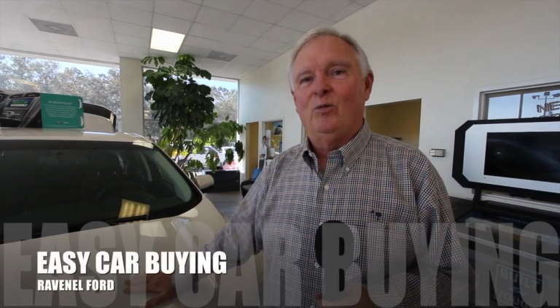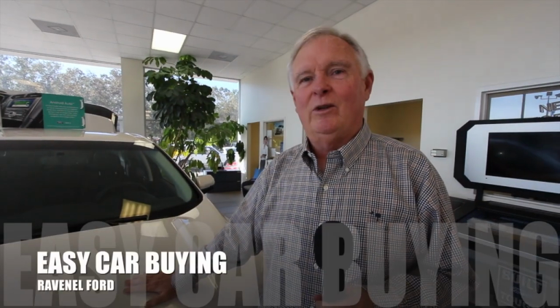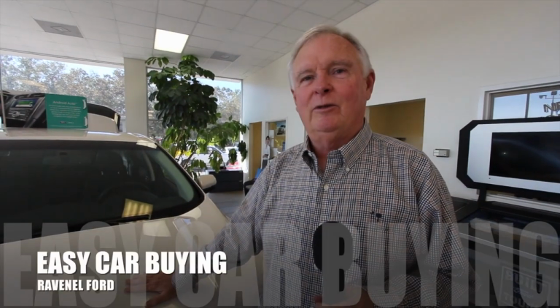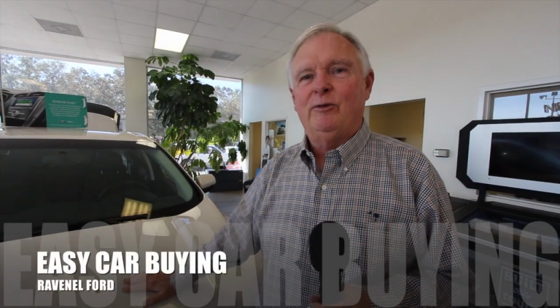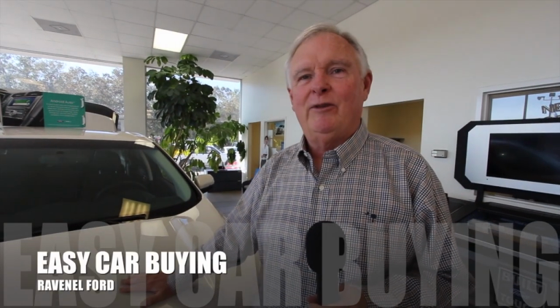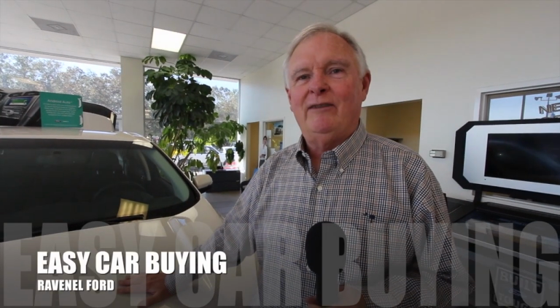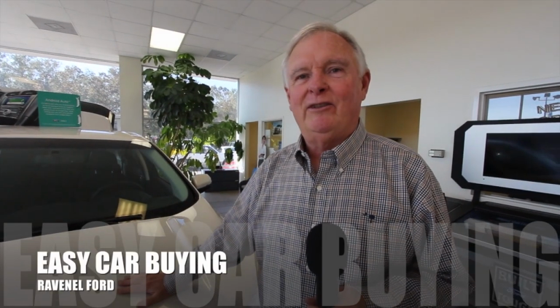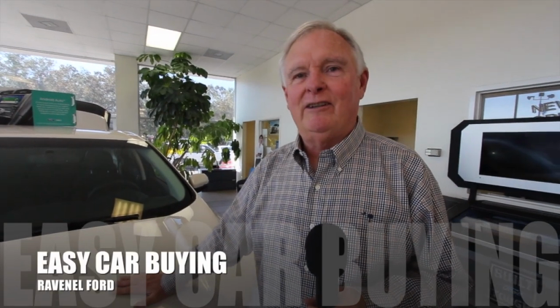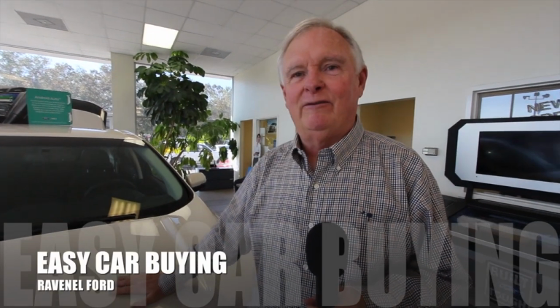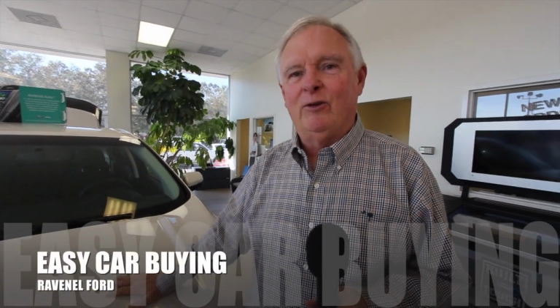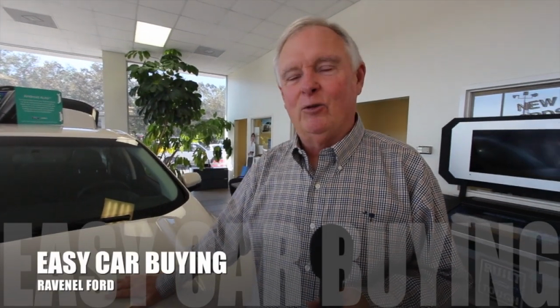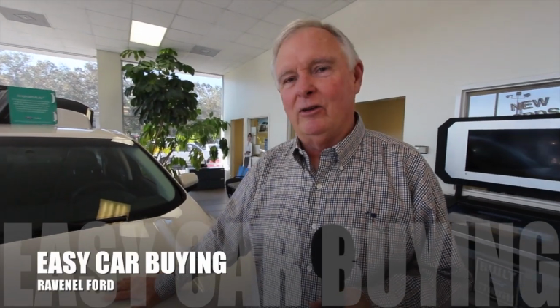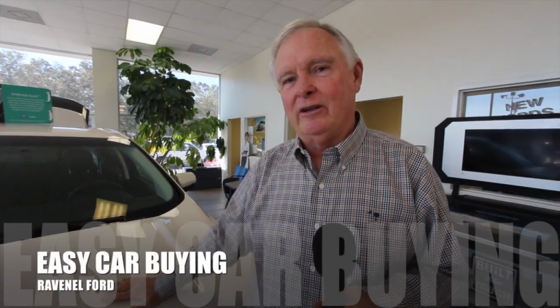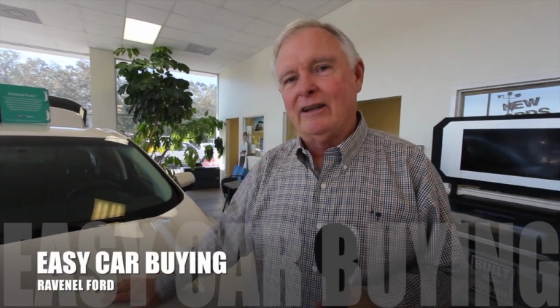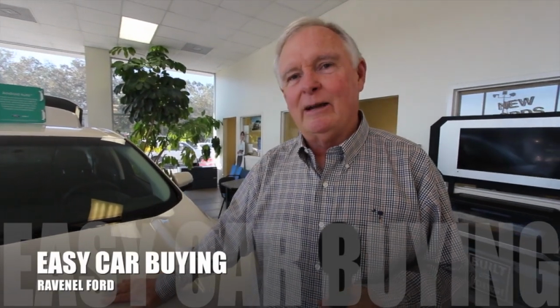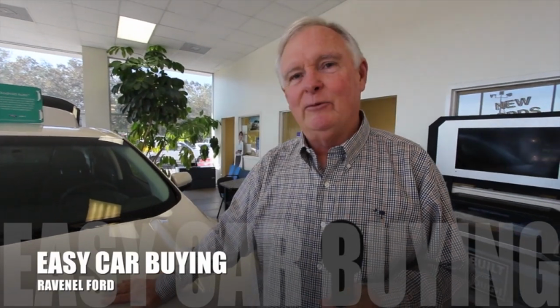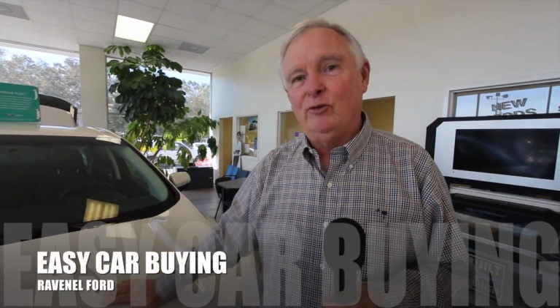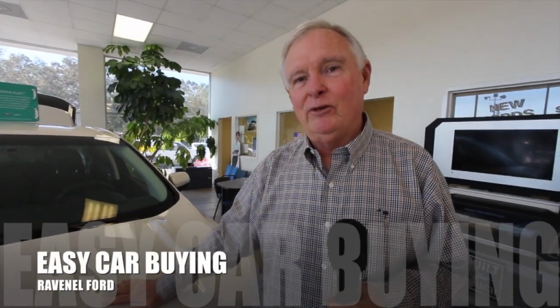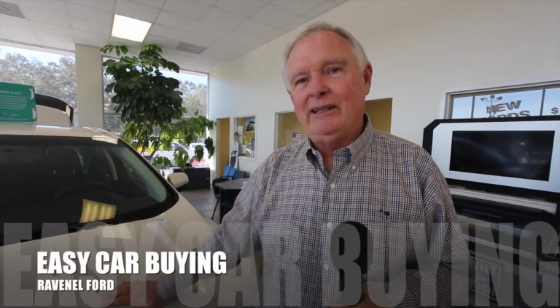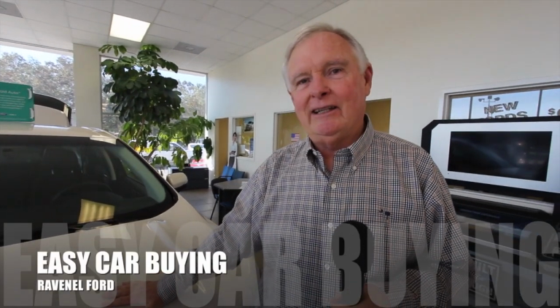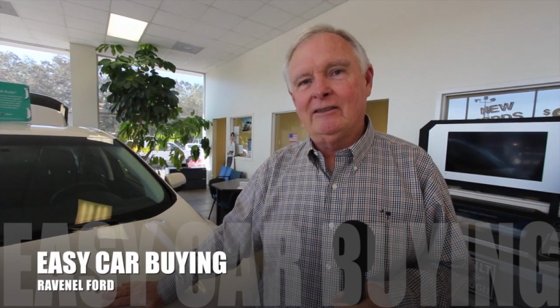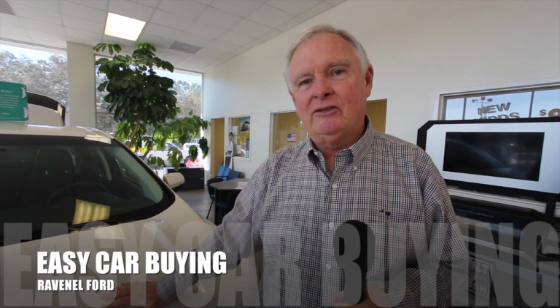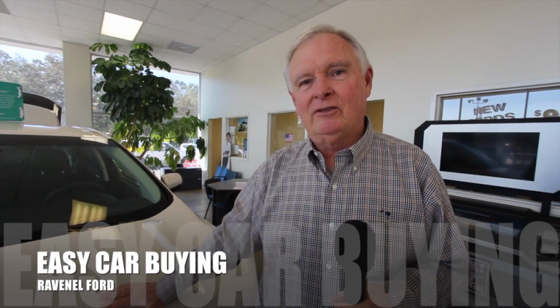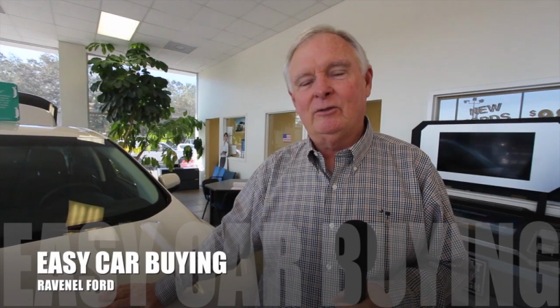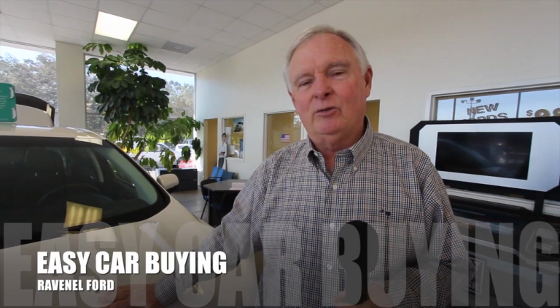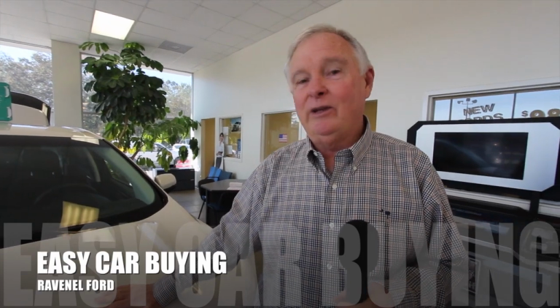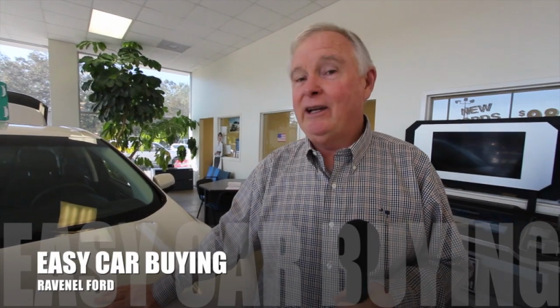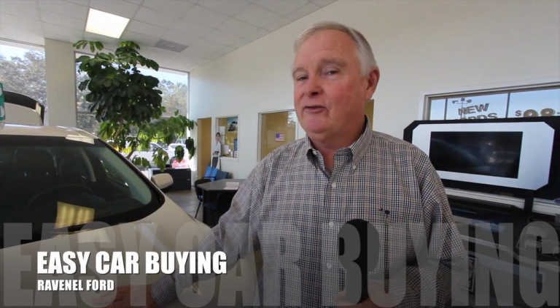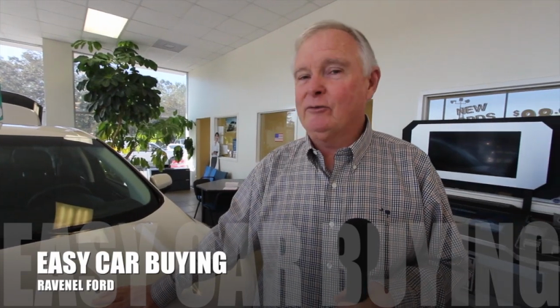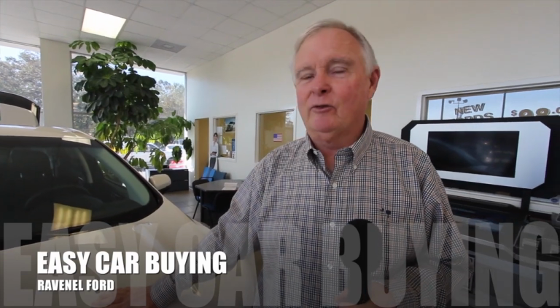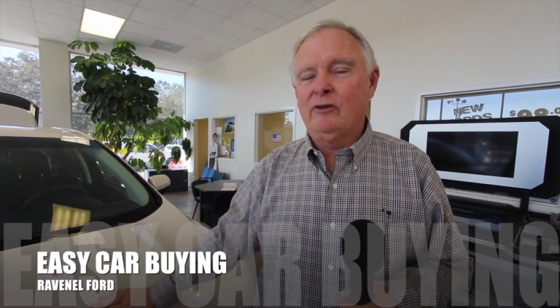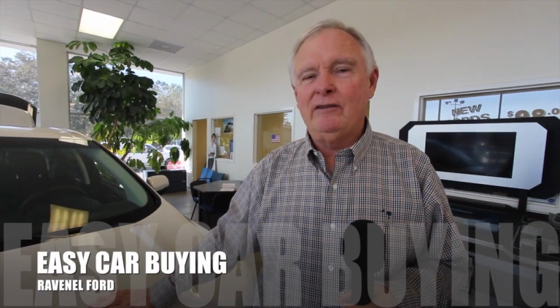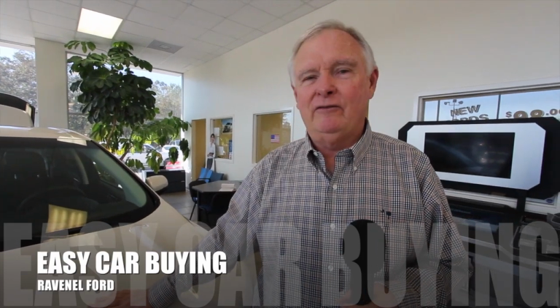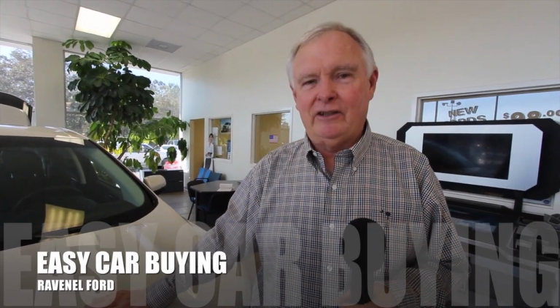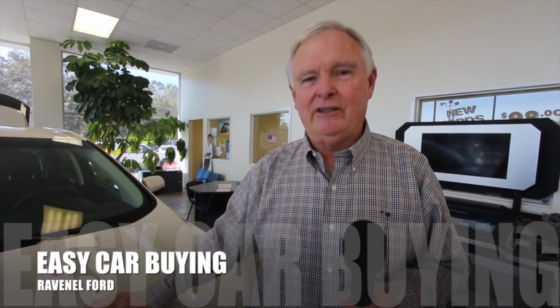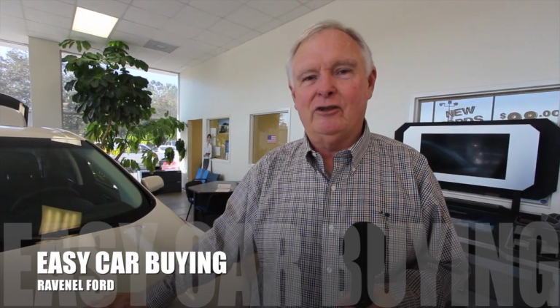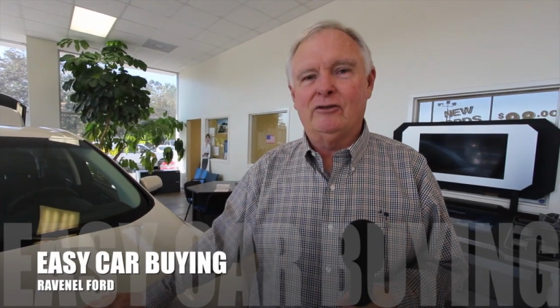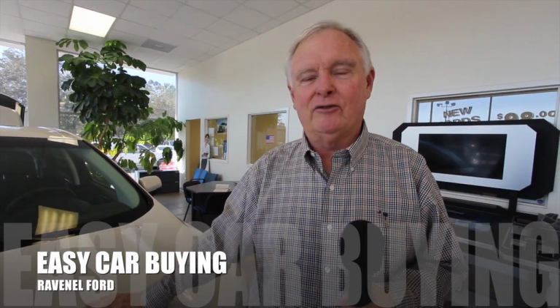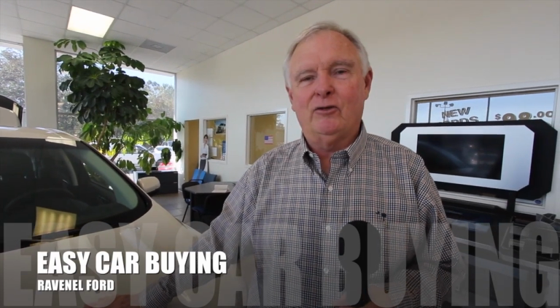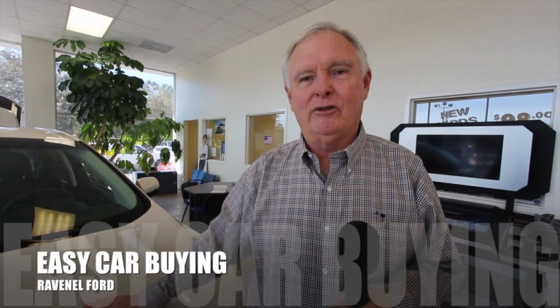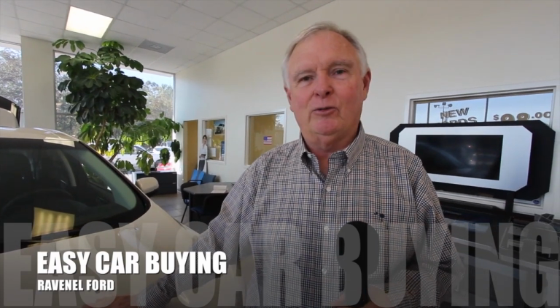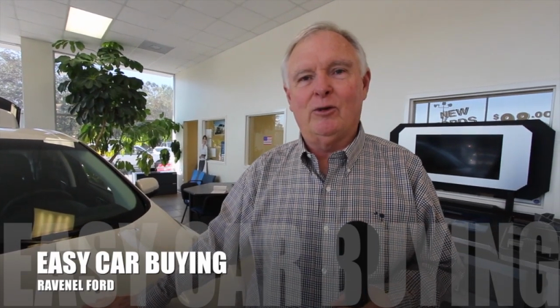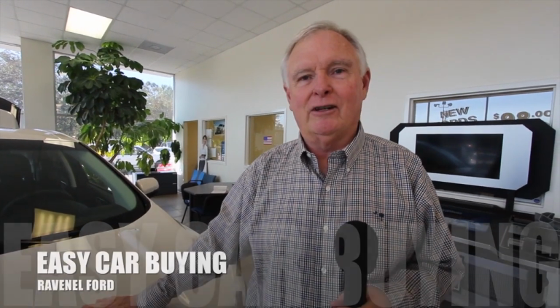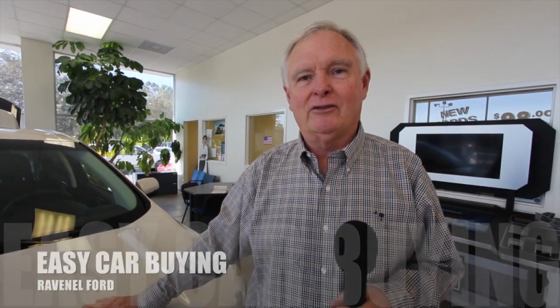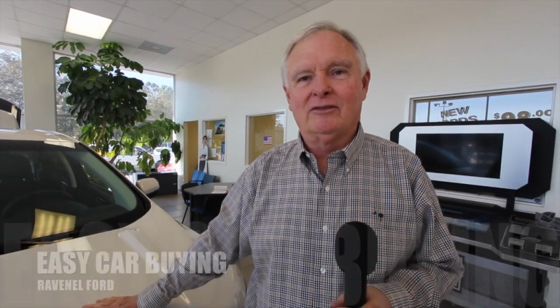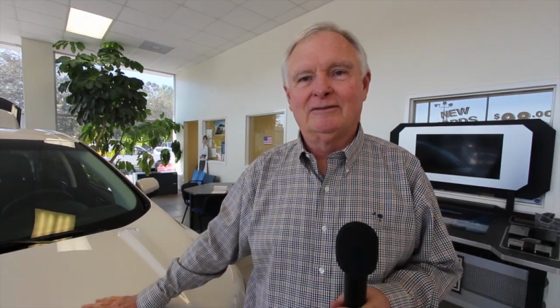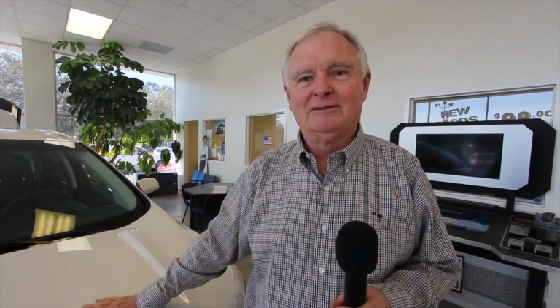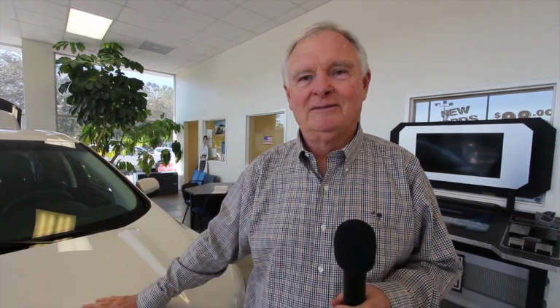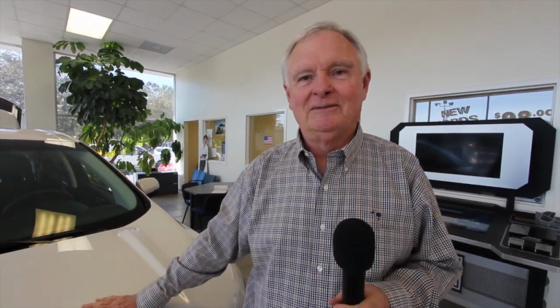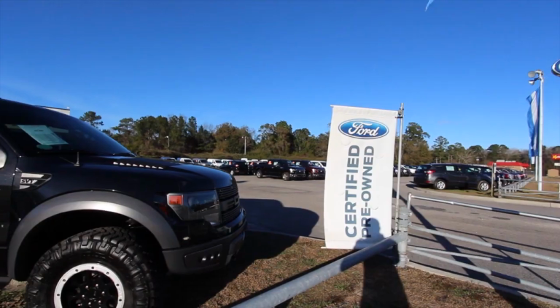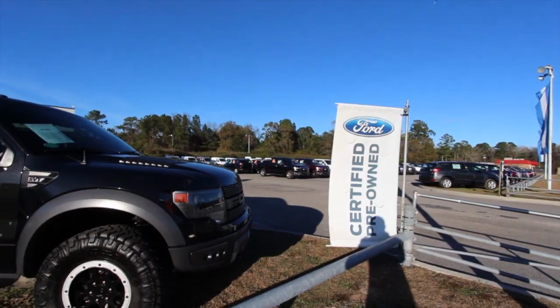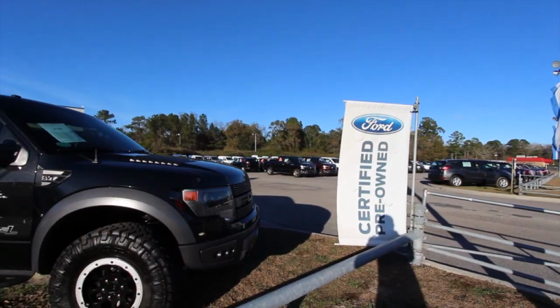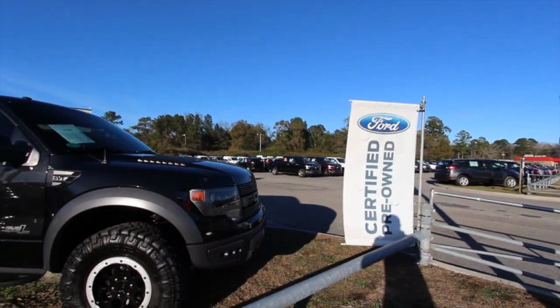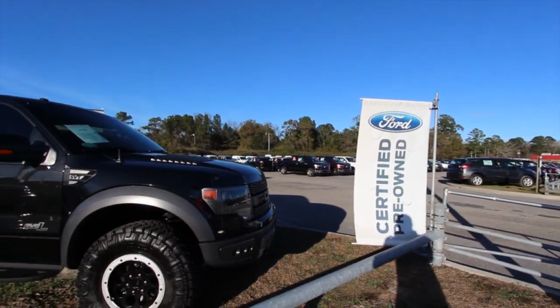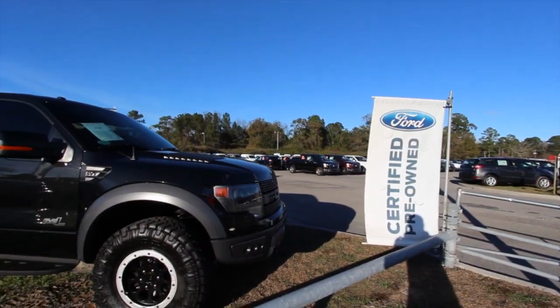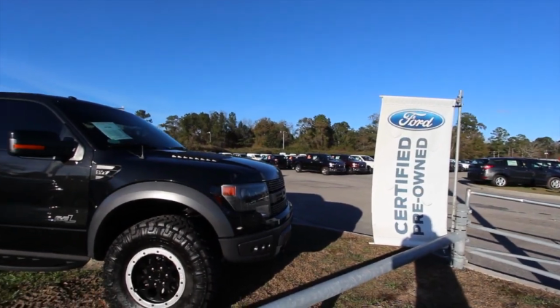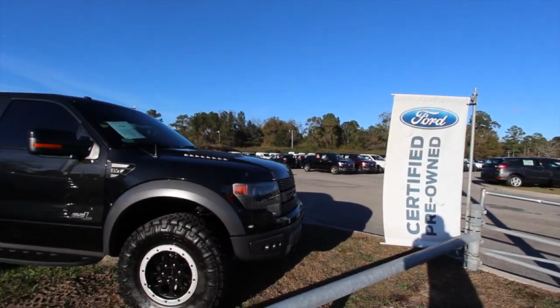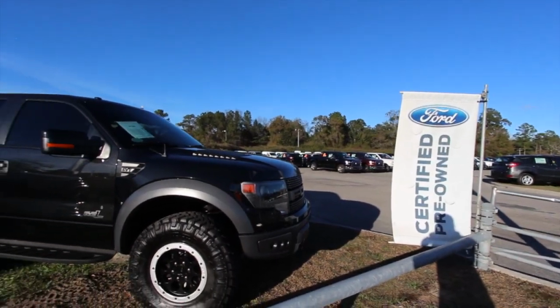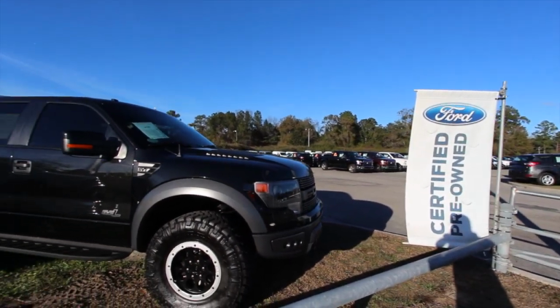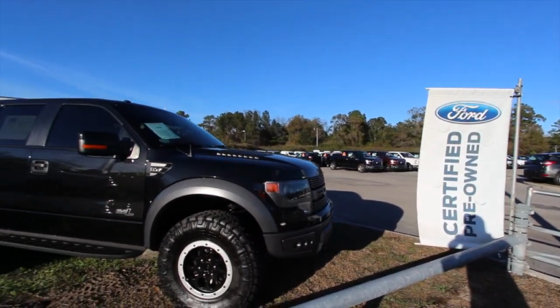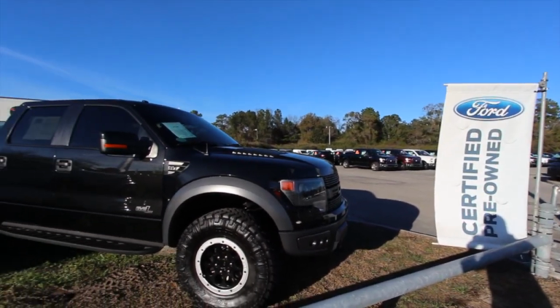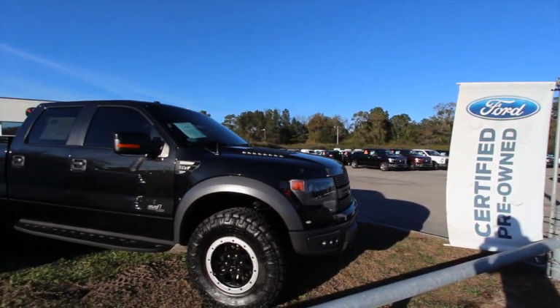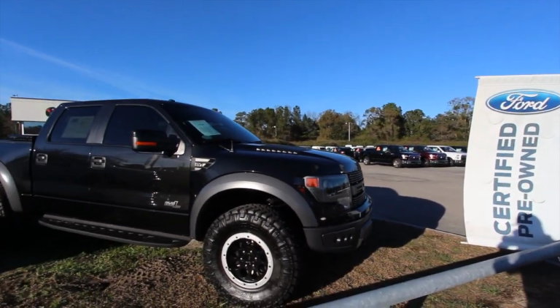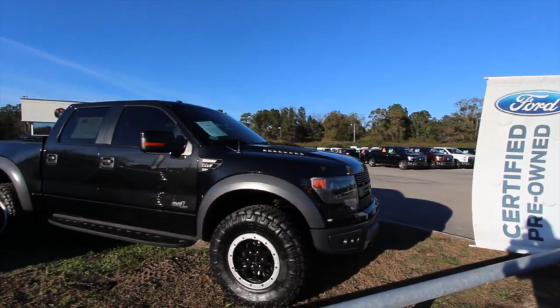Welcome to Ravenel Ford. I'm Dewey Nettles. We have some great videos for you to watch. What's up everybody?